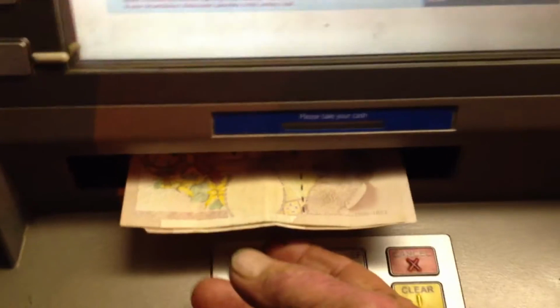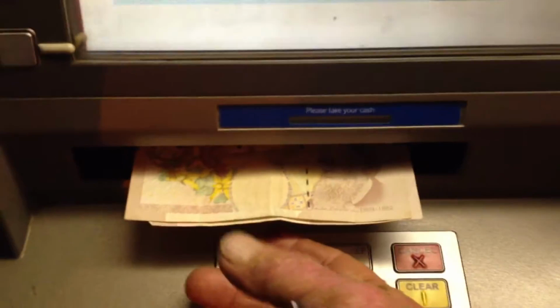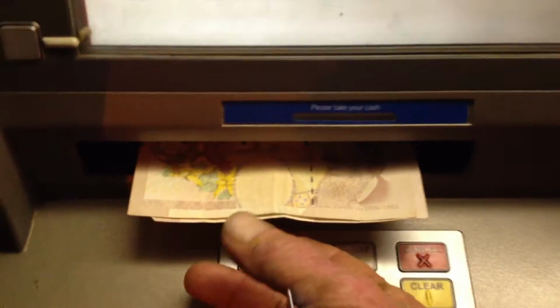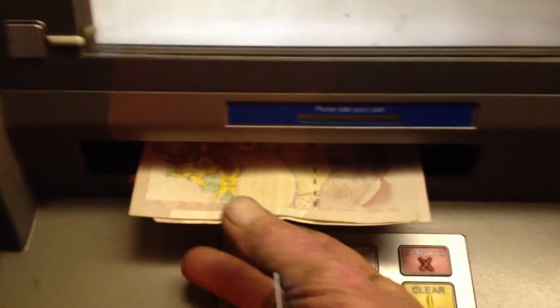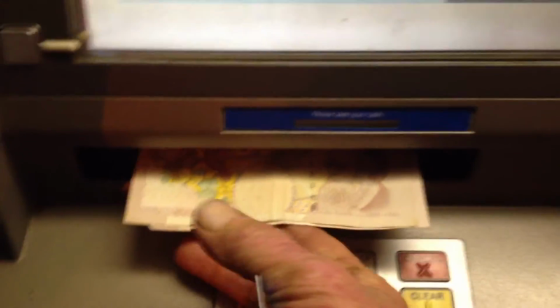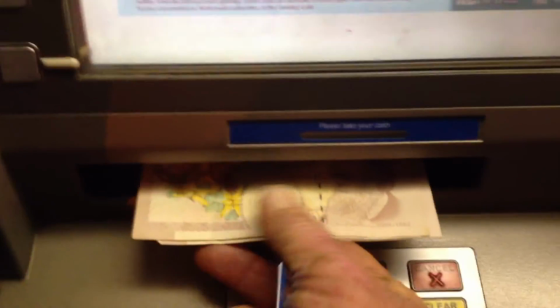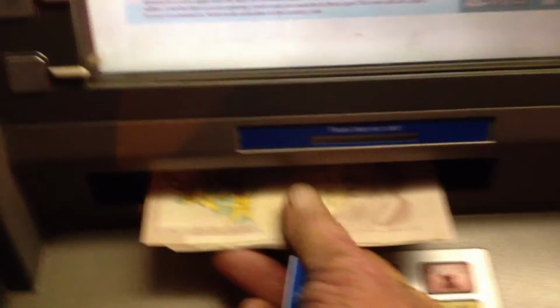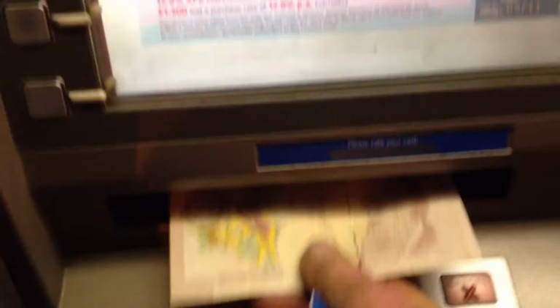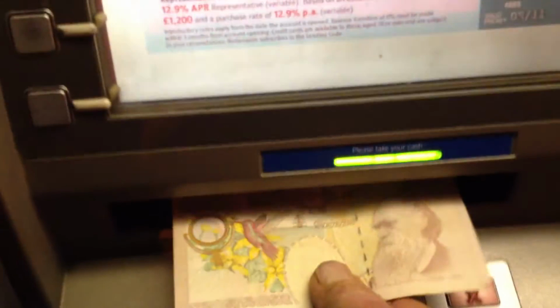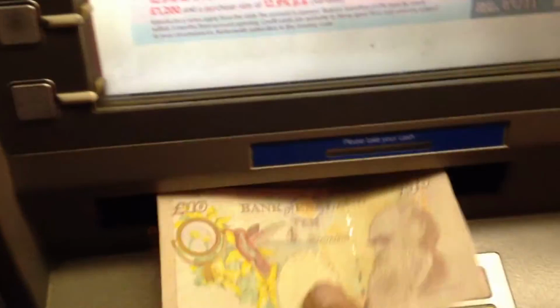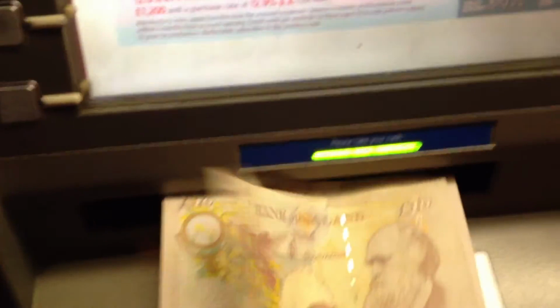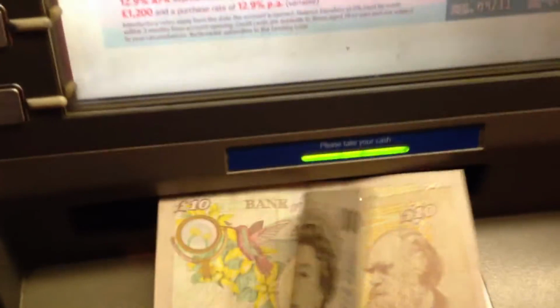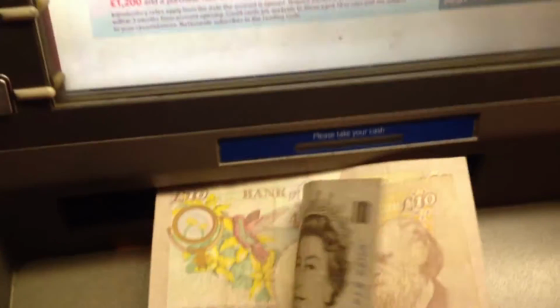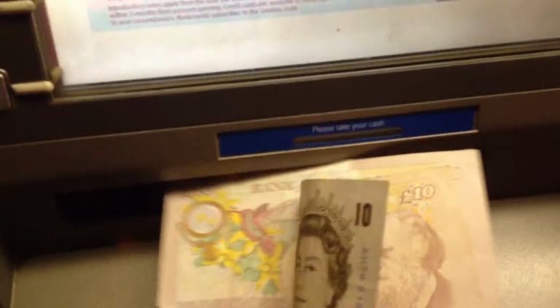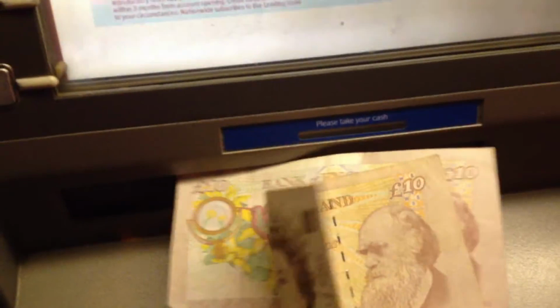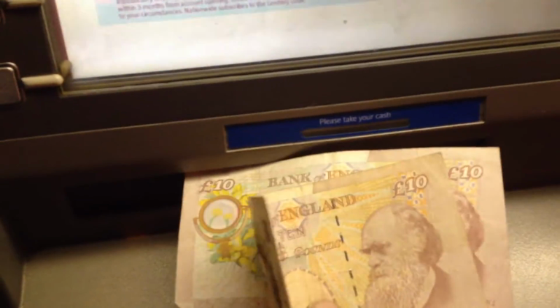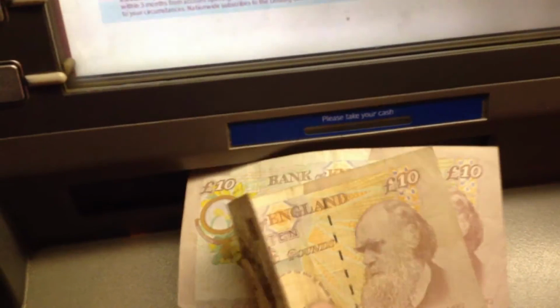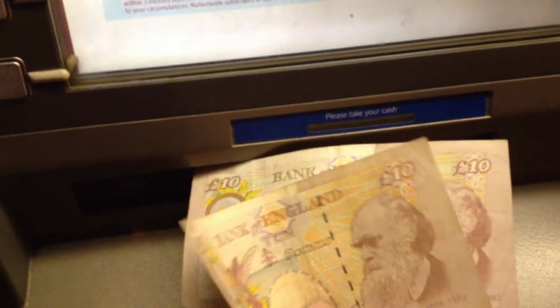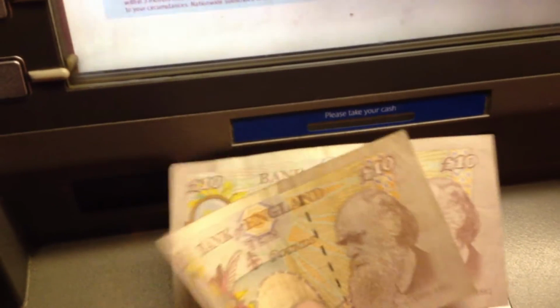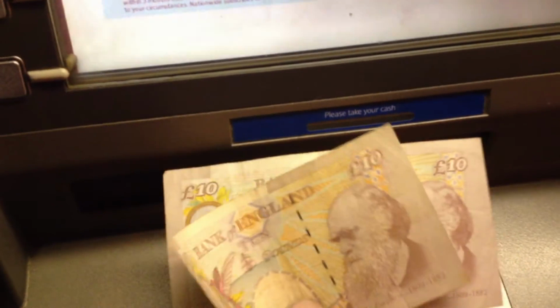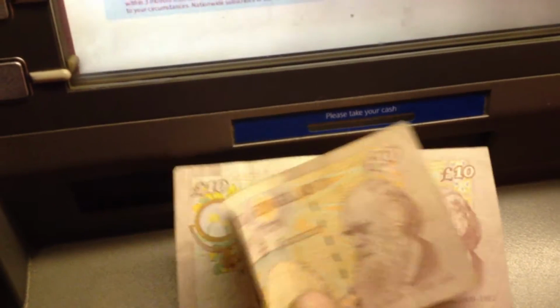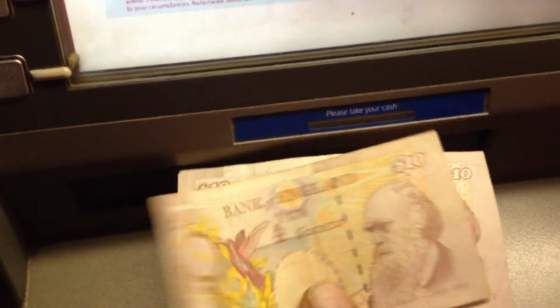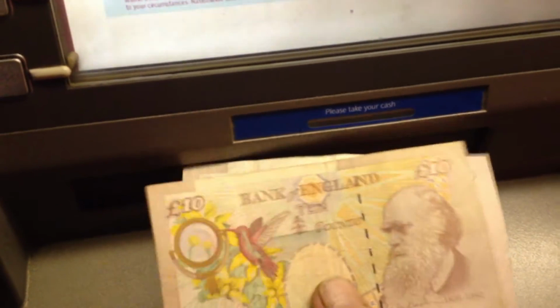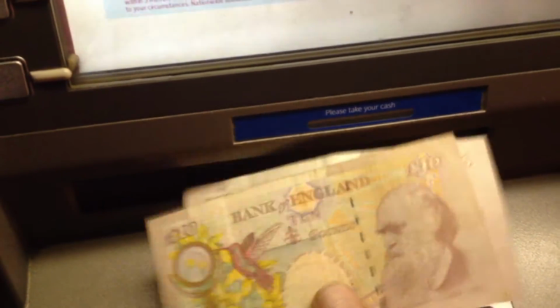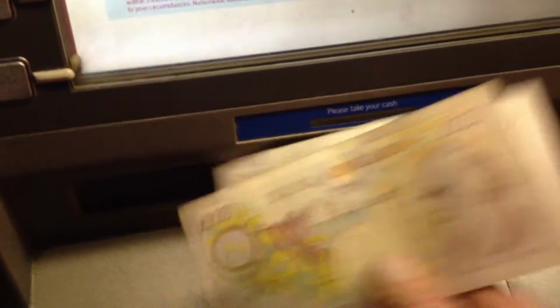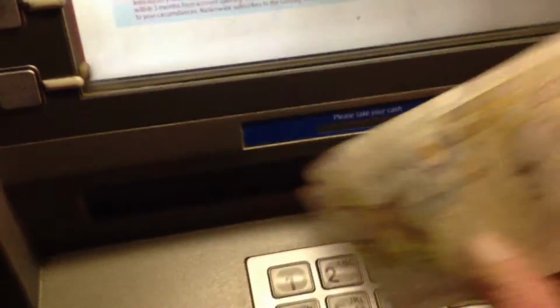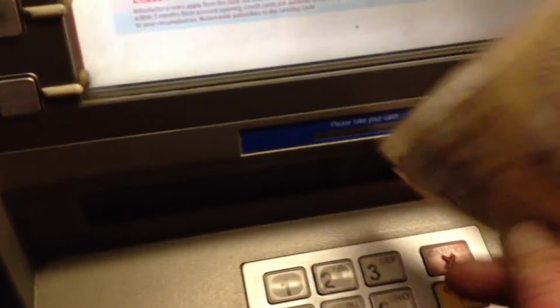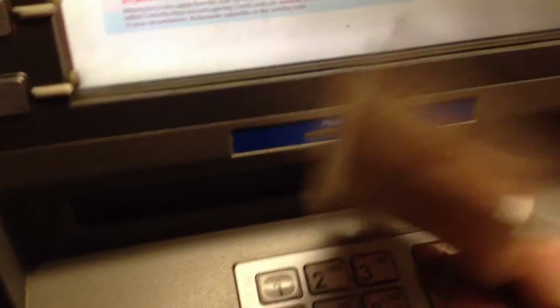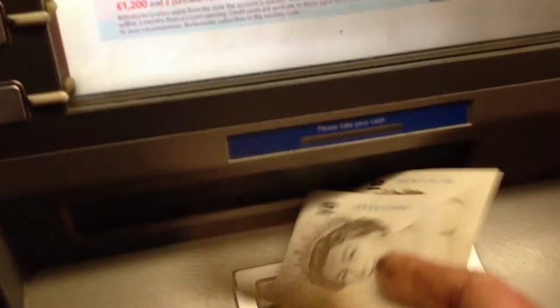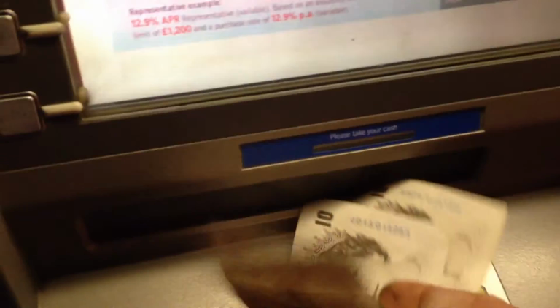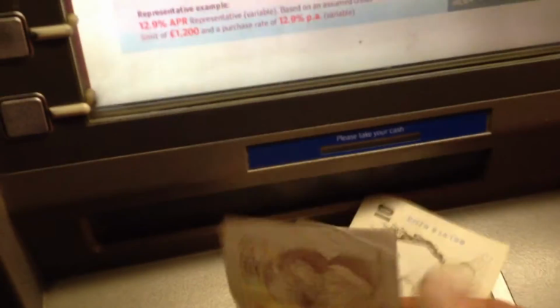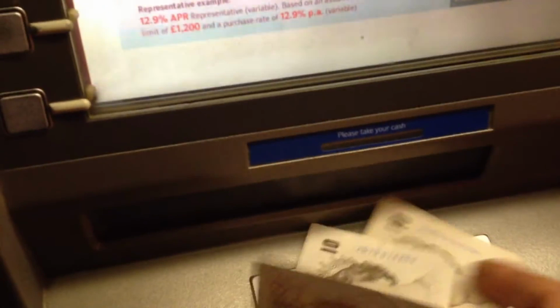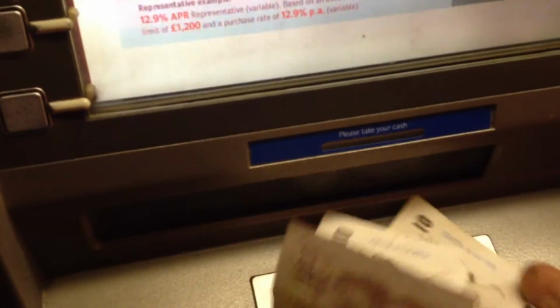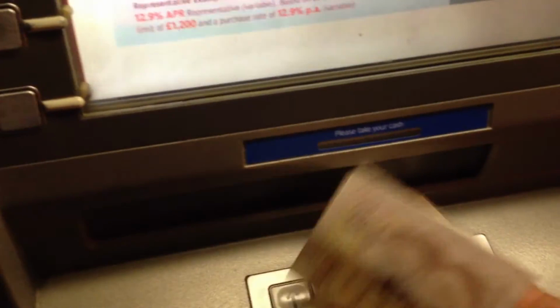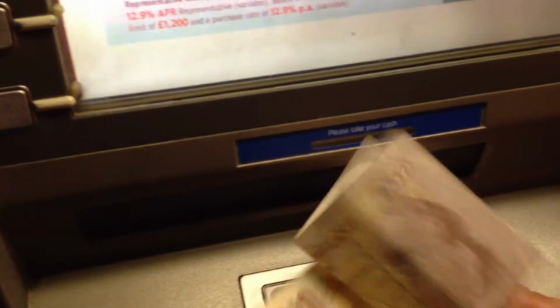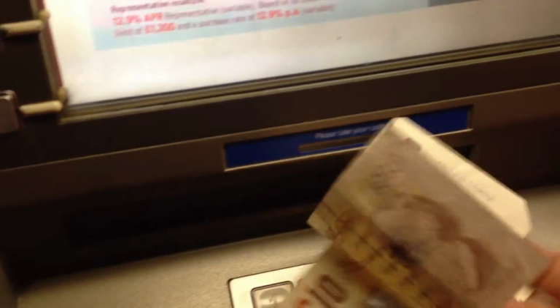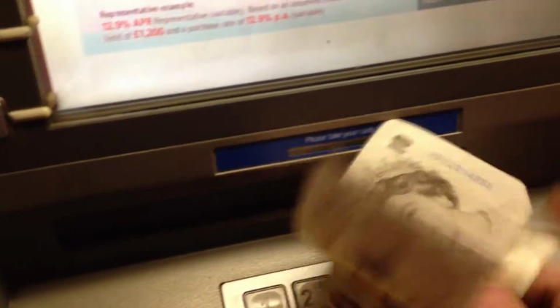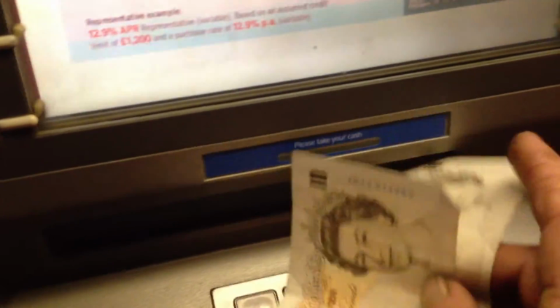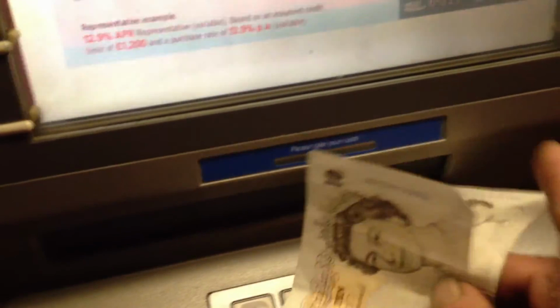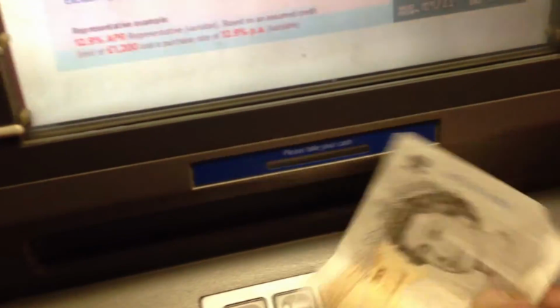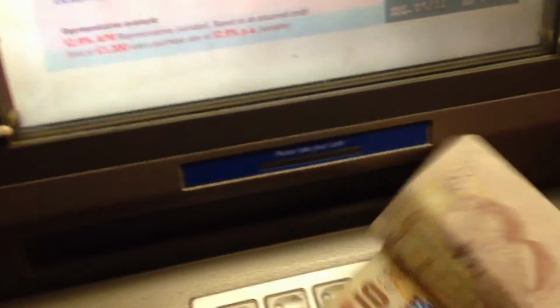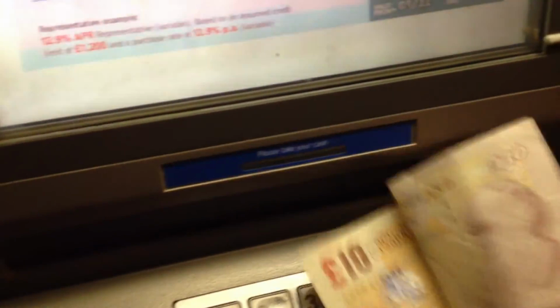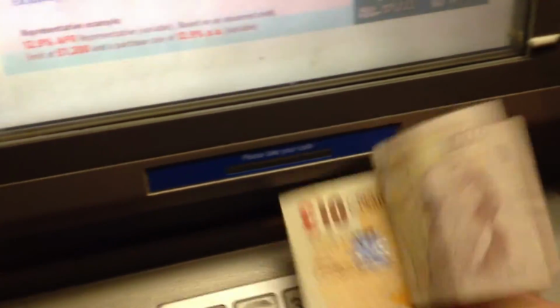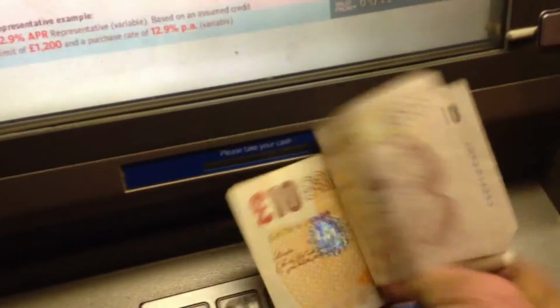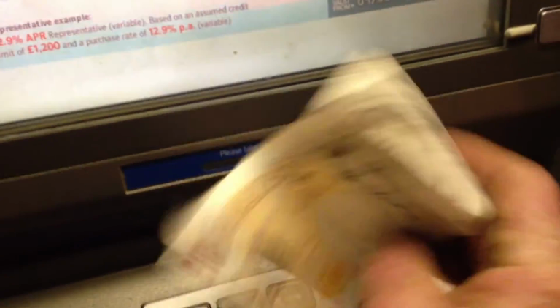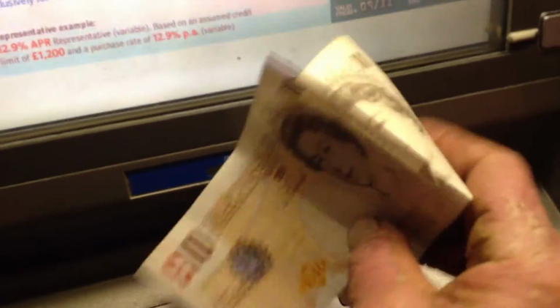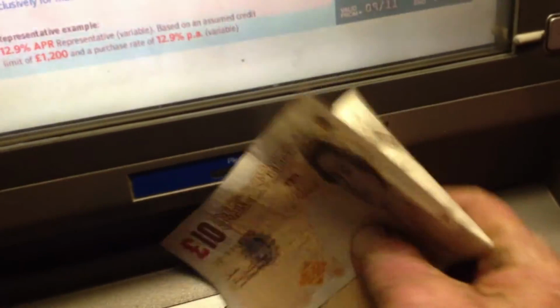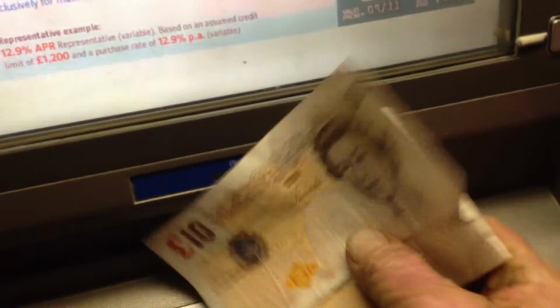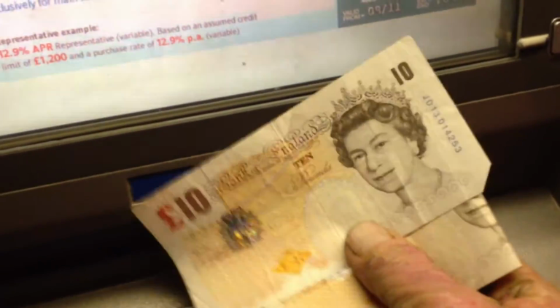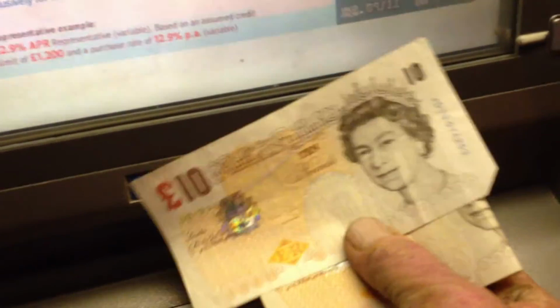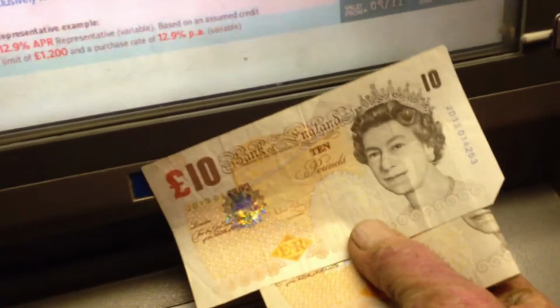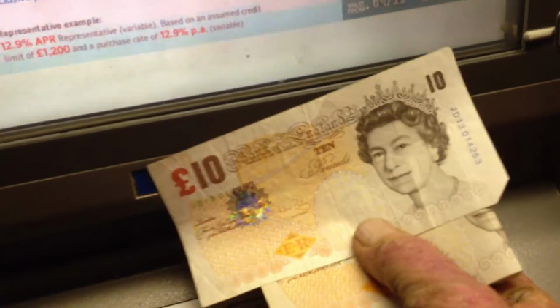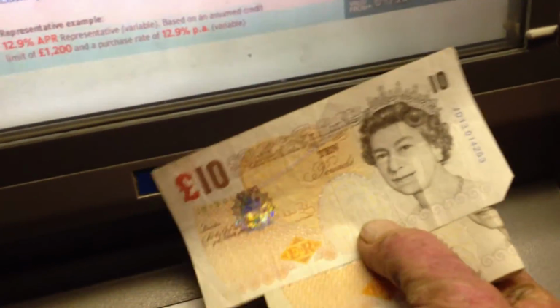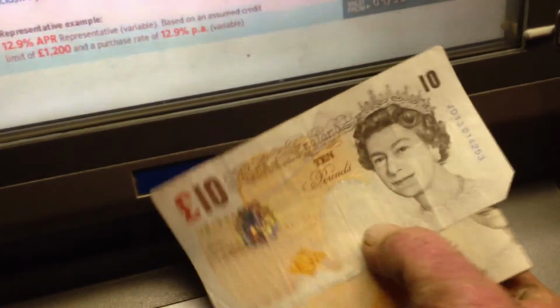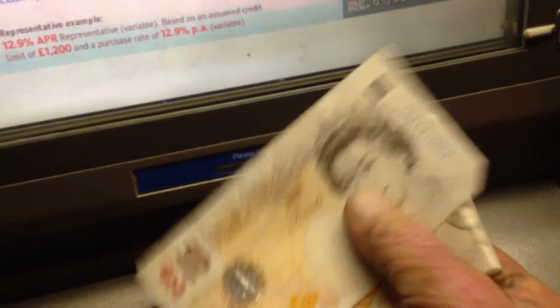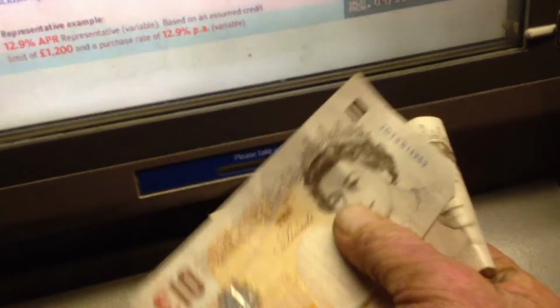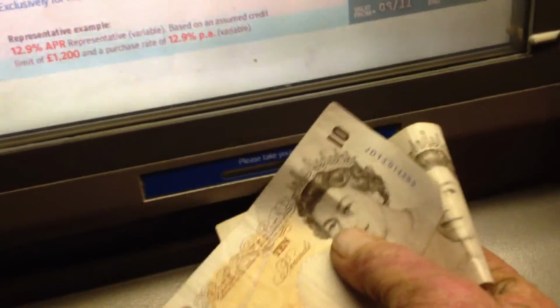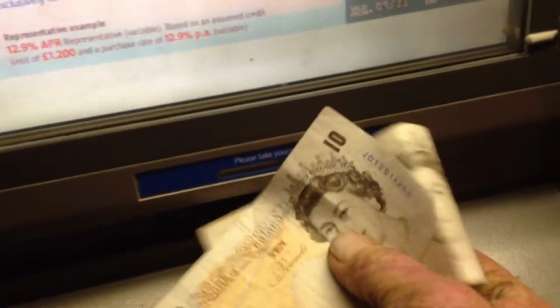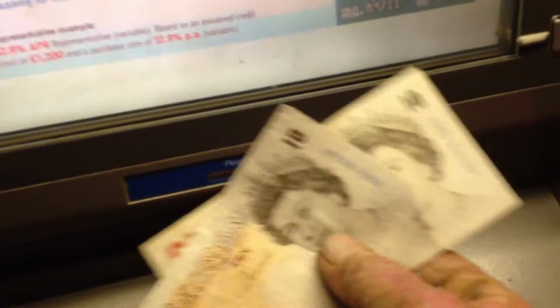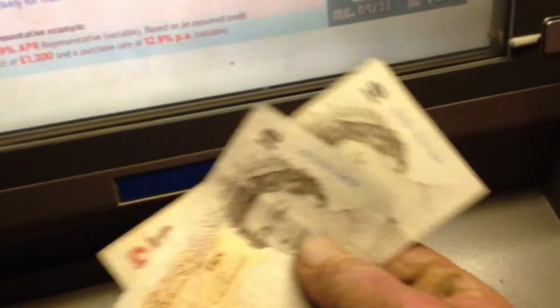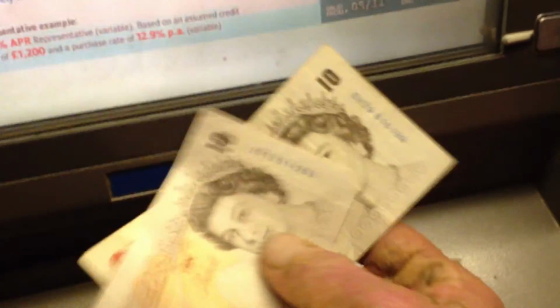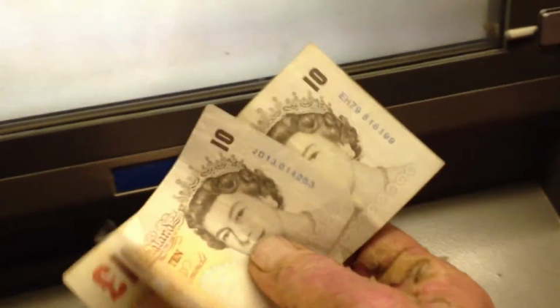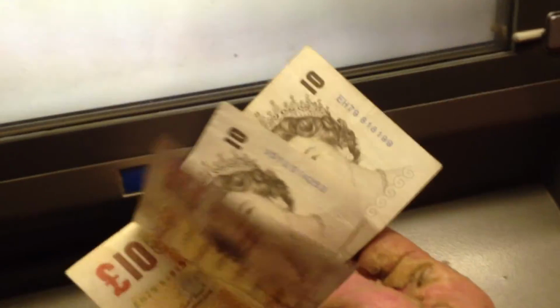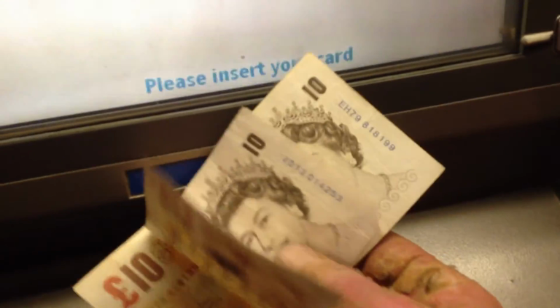Hey, there's some British pounds coming out of that thing. There's Kanye. That's what British pounds look like. There's a couple of tens with the queen on them.